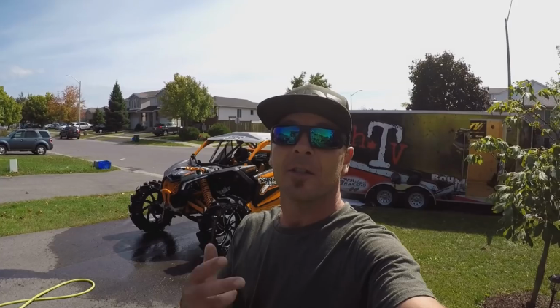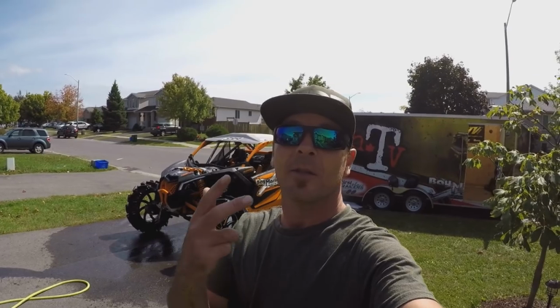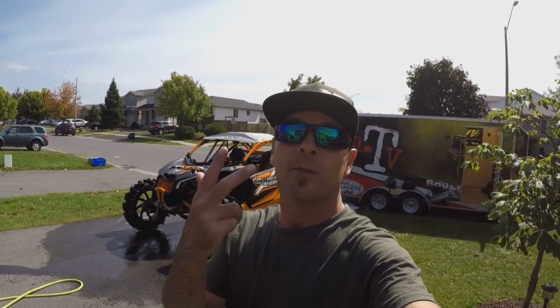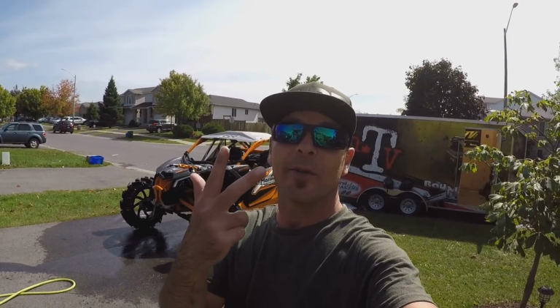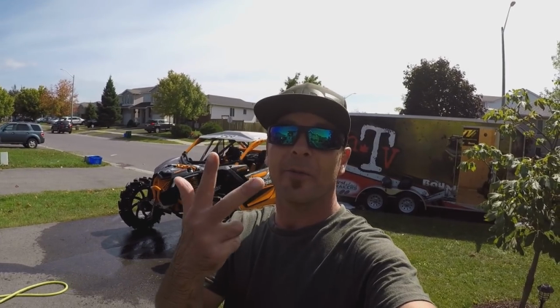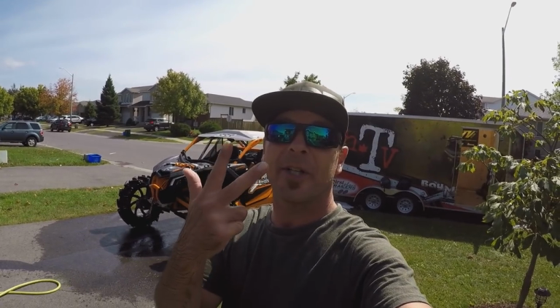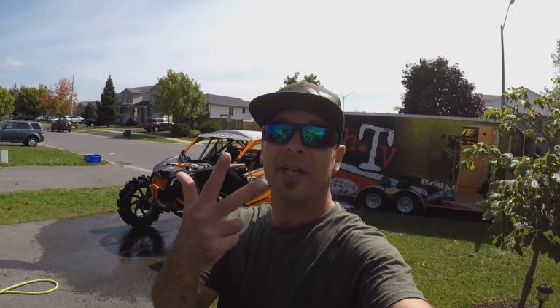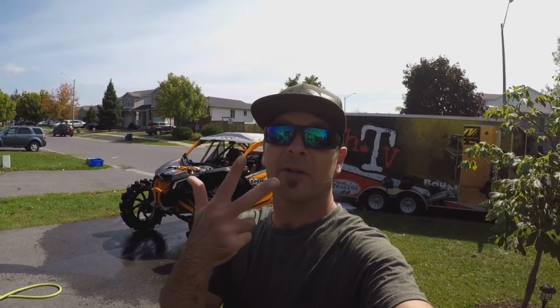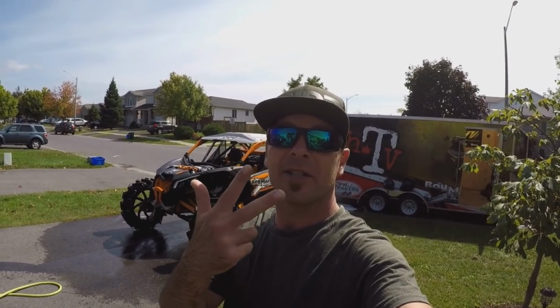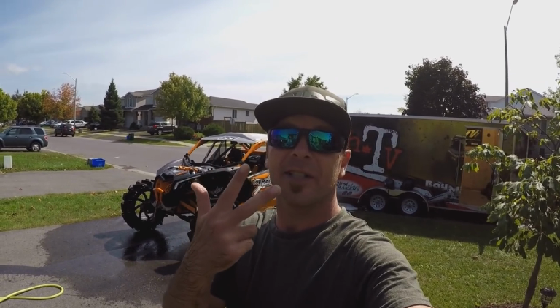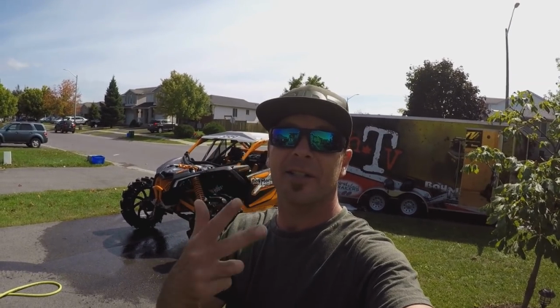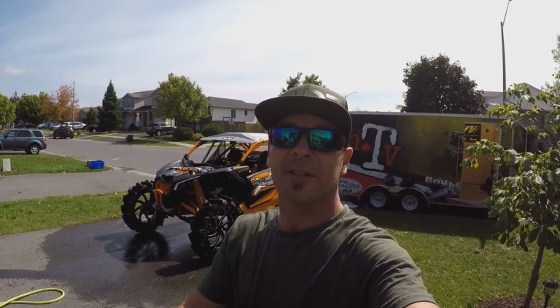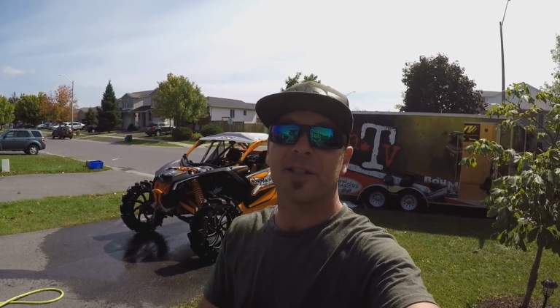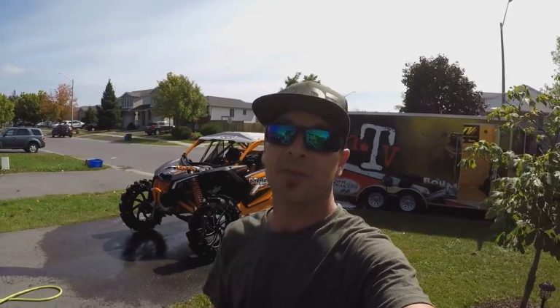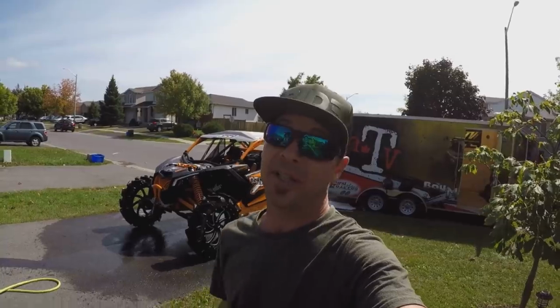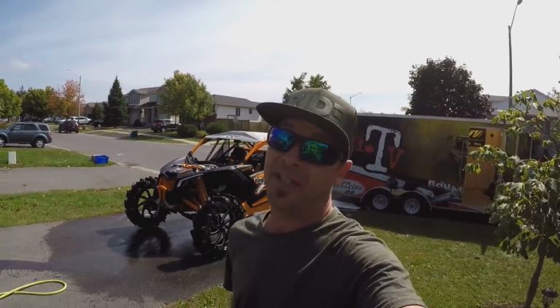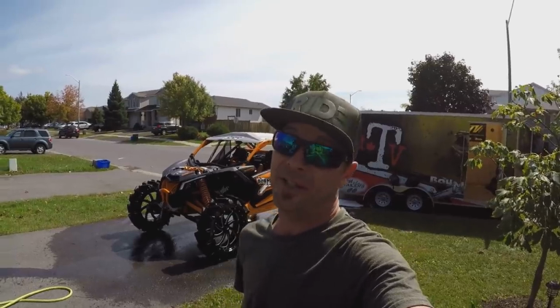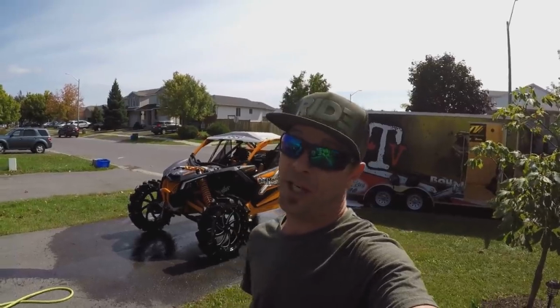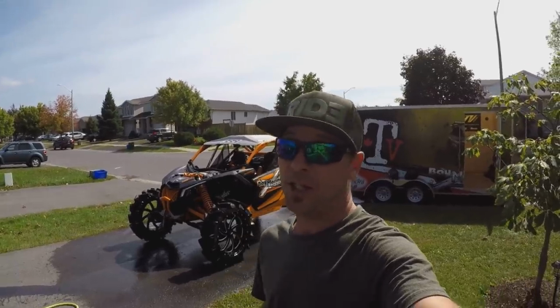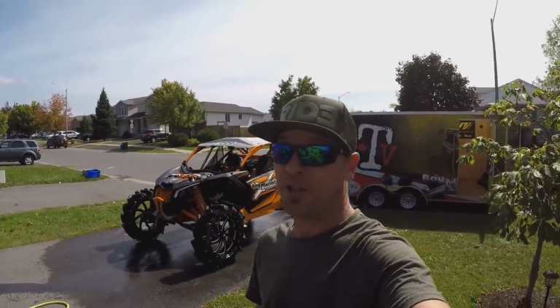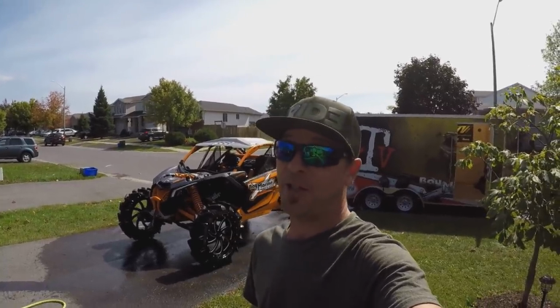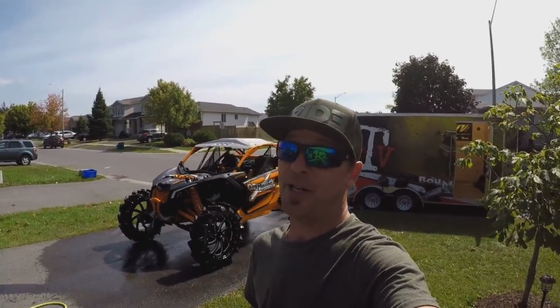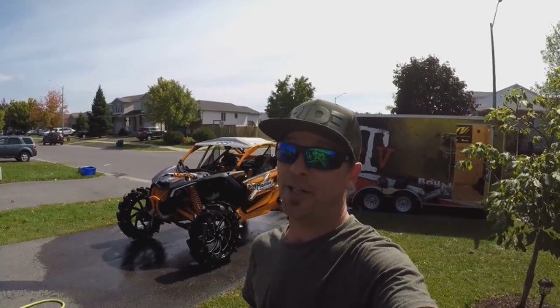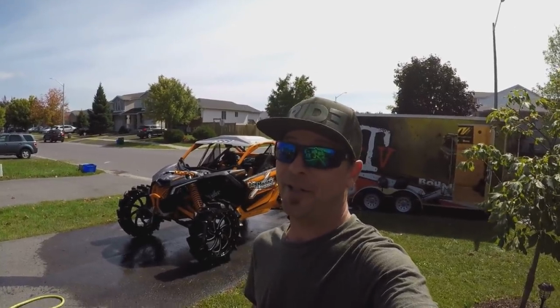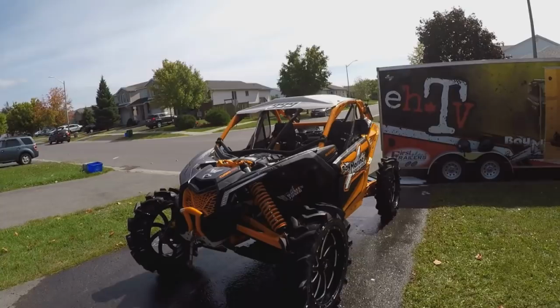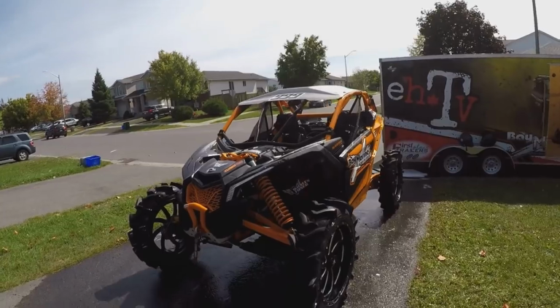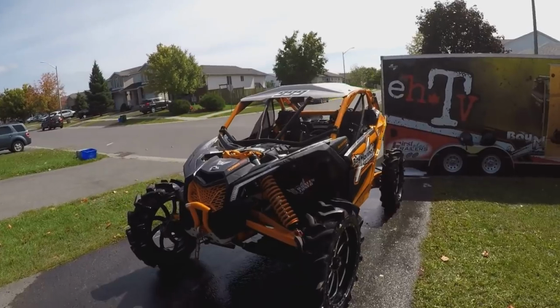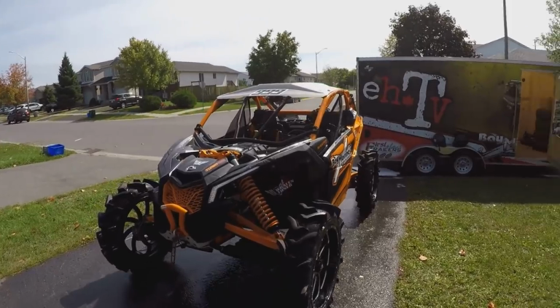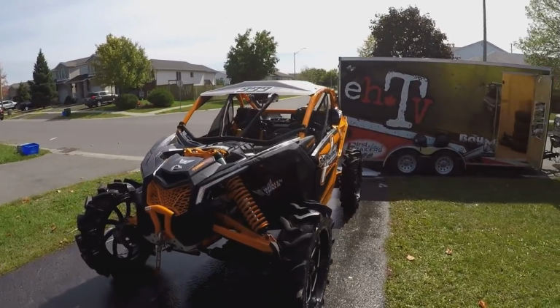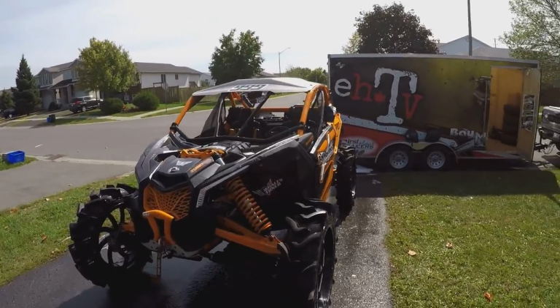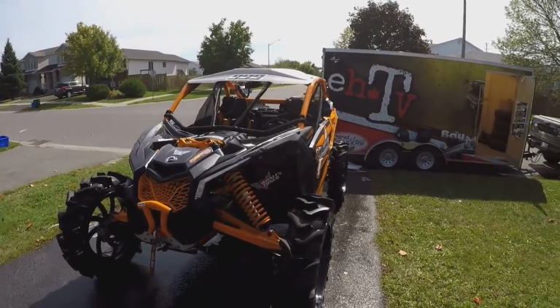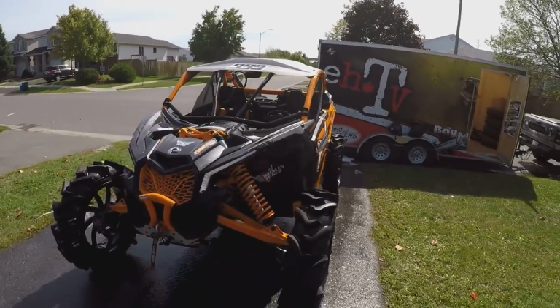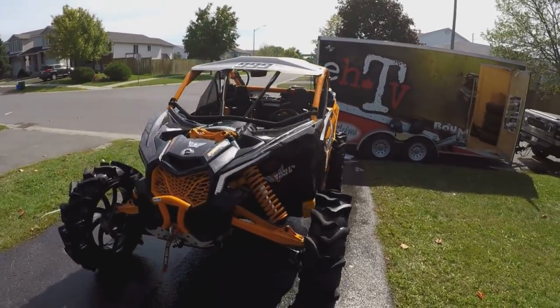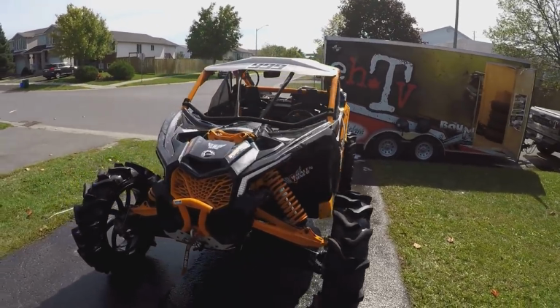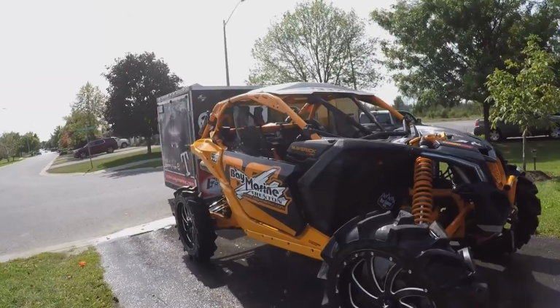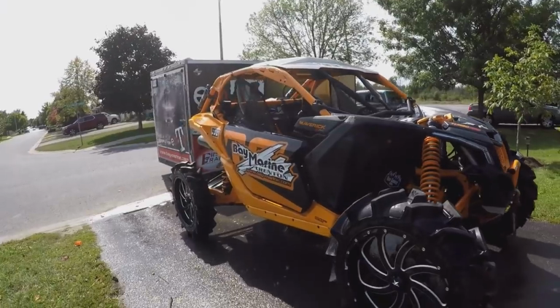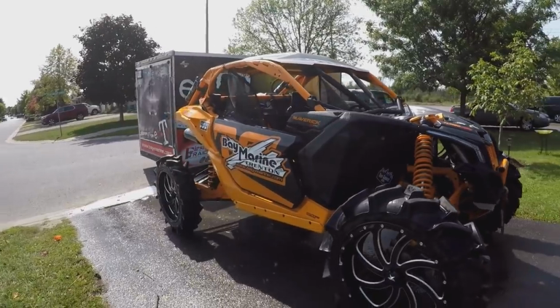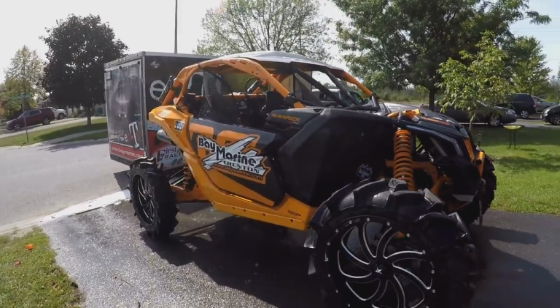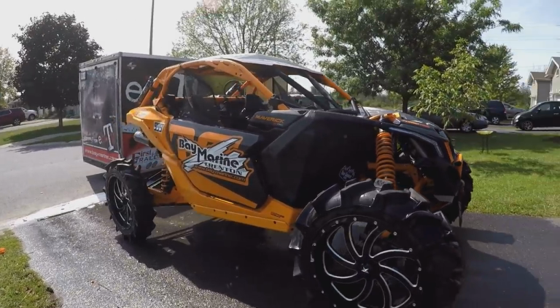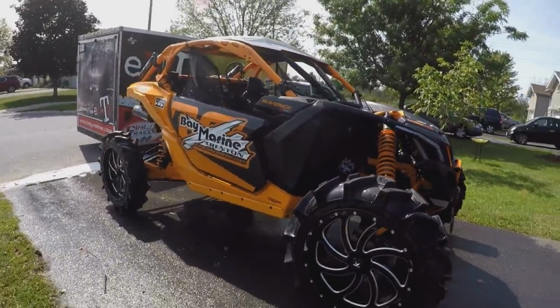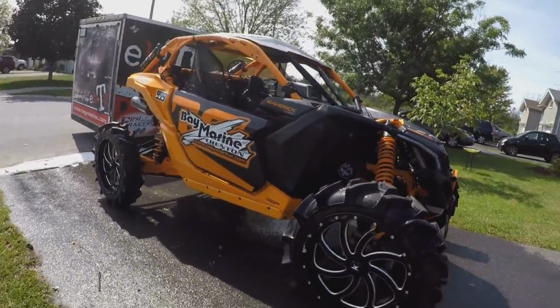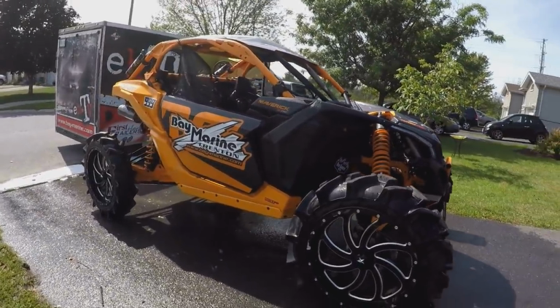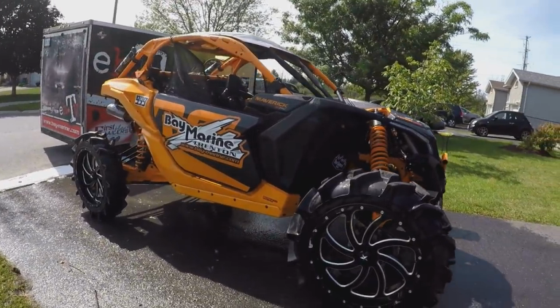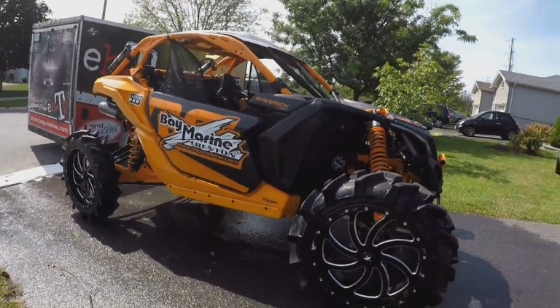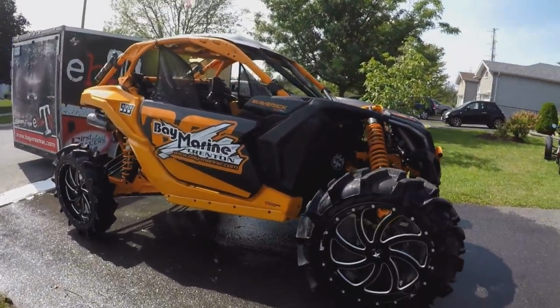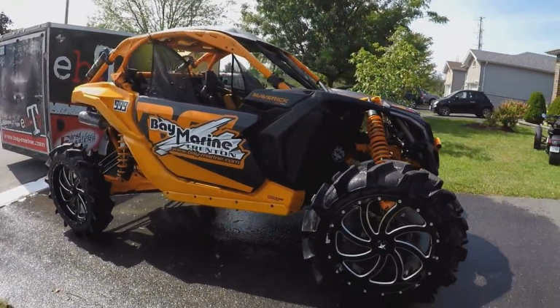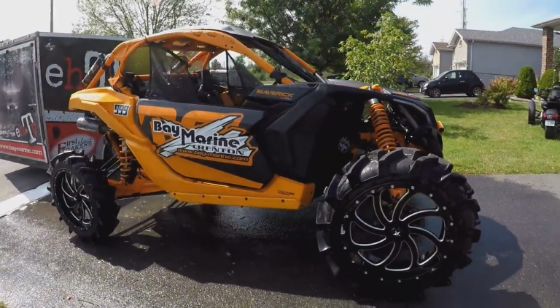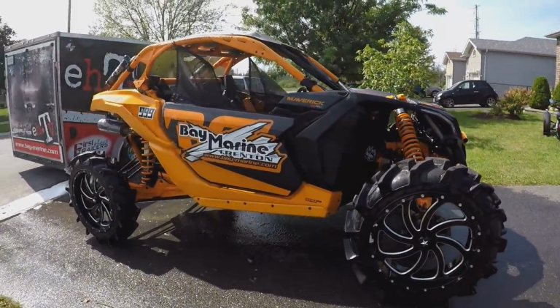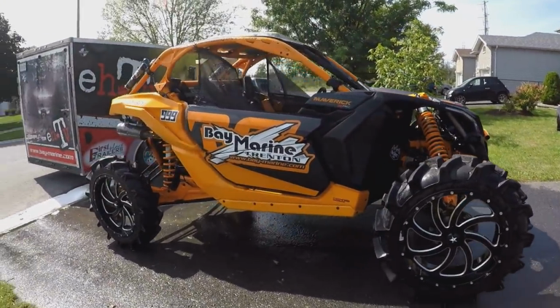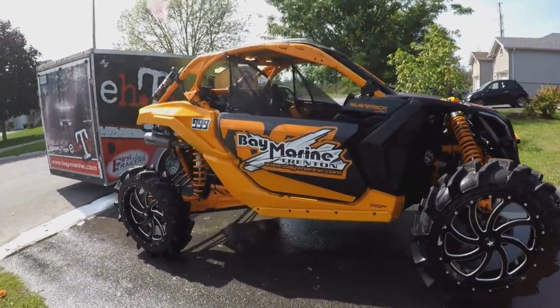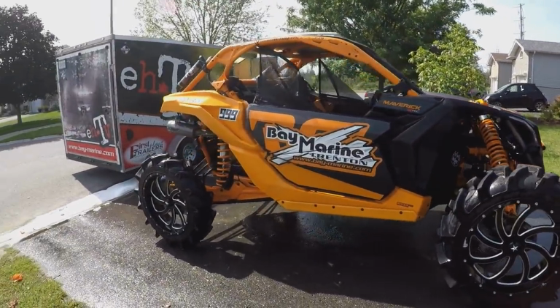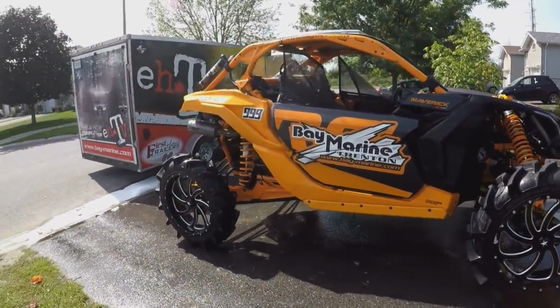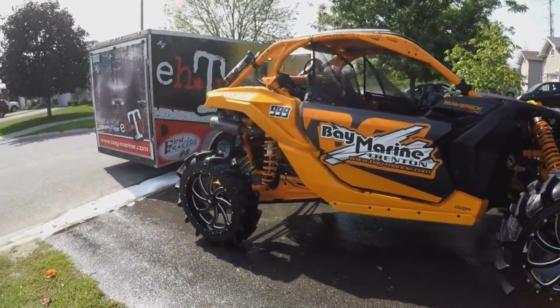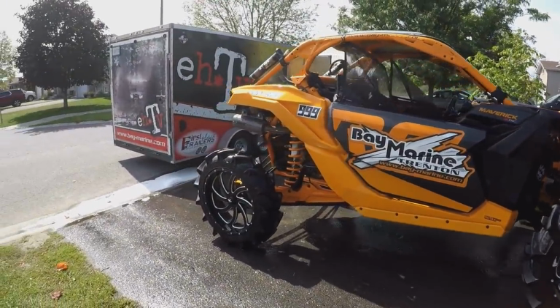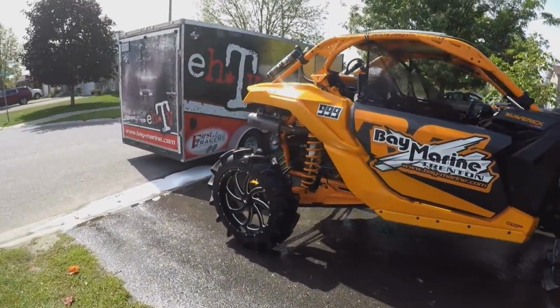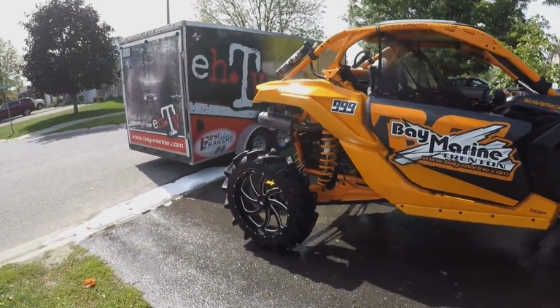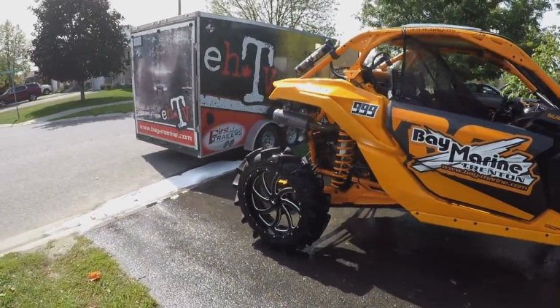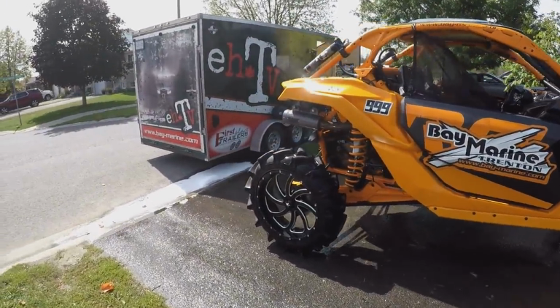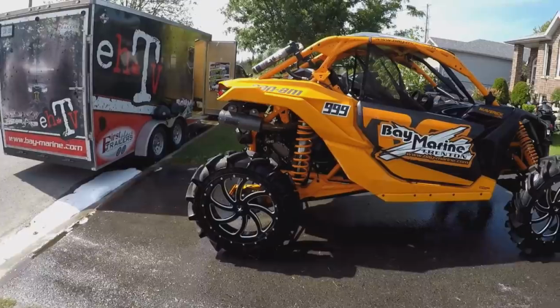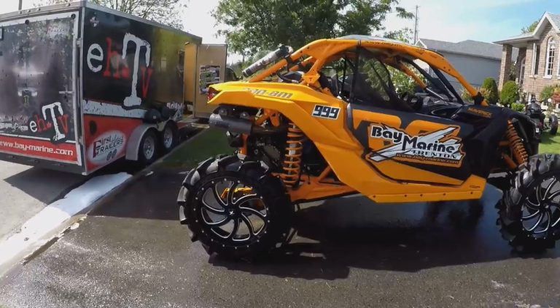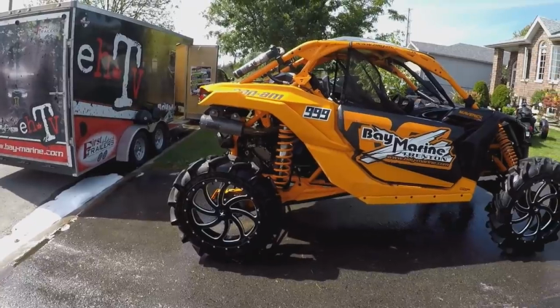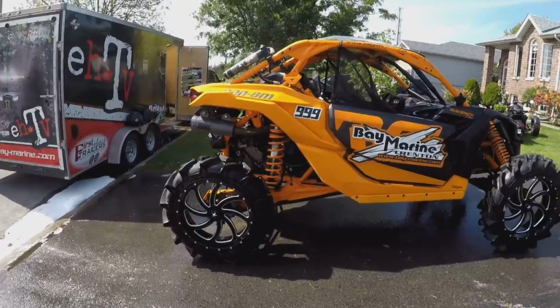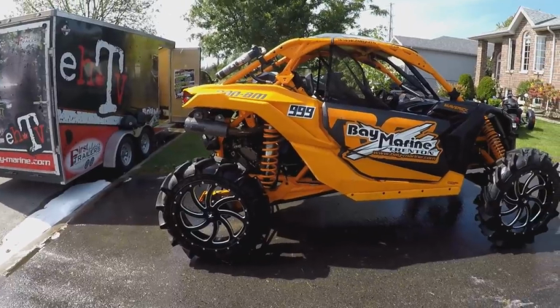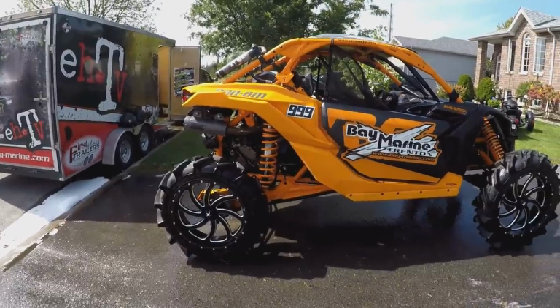Three hours later, she's ready to change the tires. The only way to get all that dirt off the rims is by hand, so that's what we did.